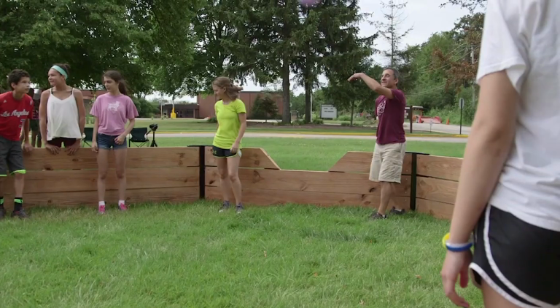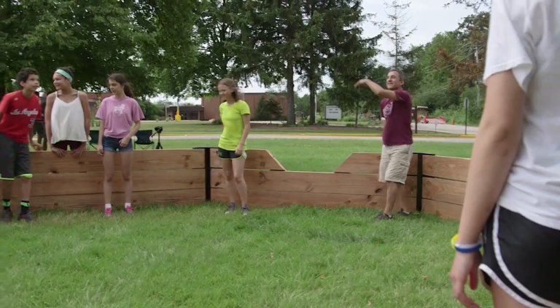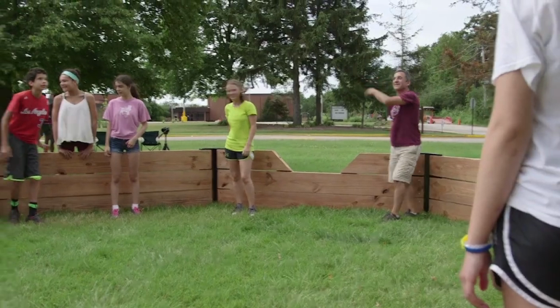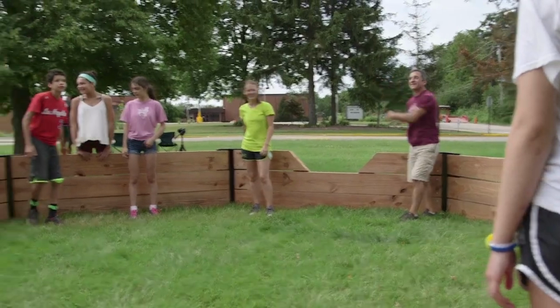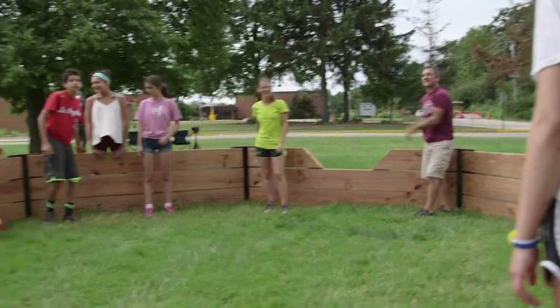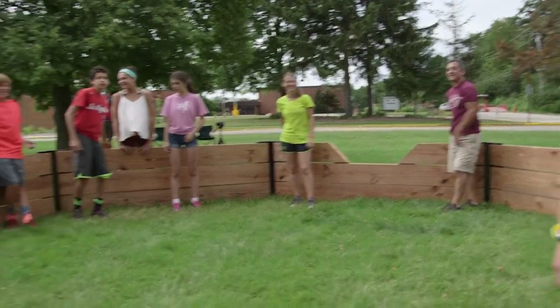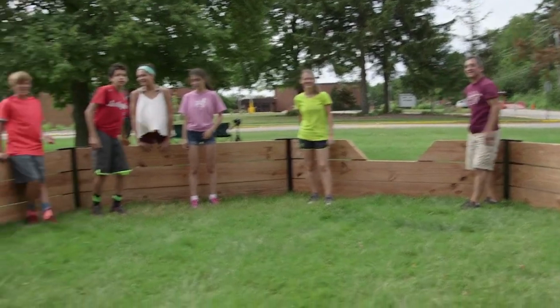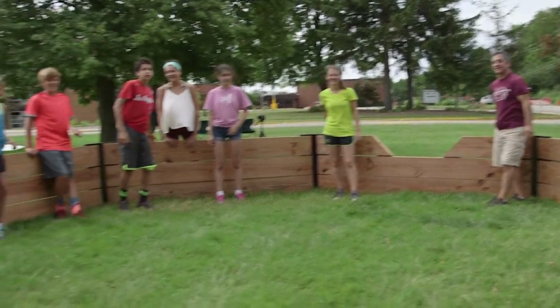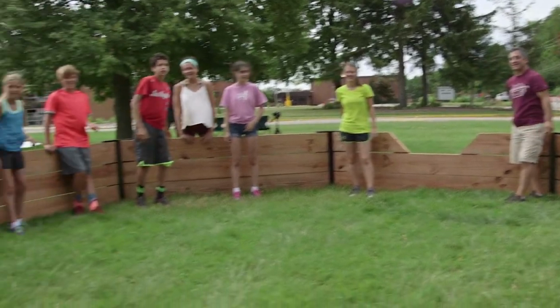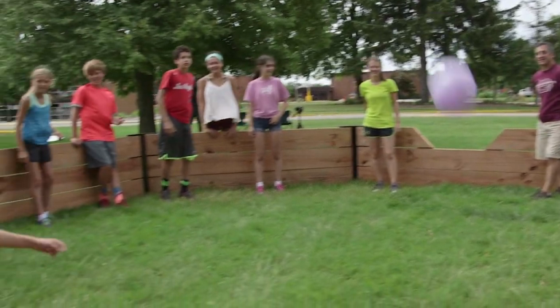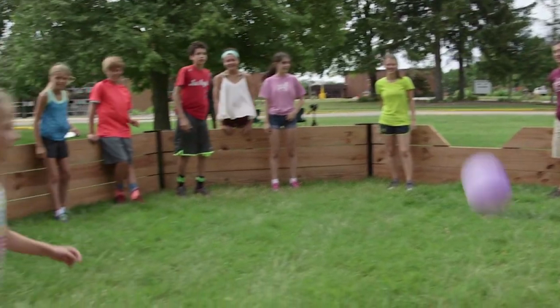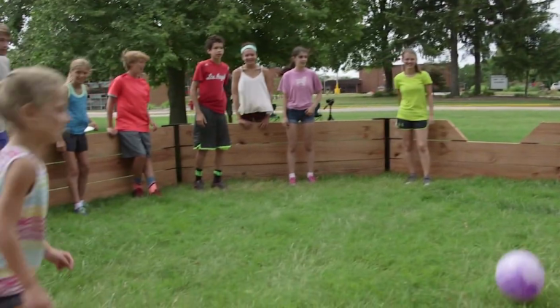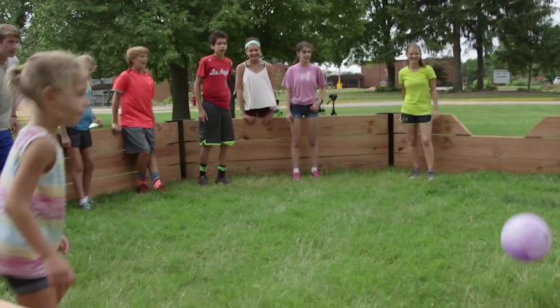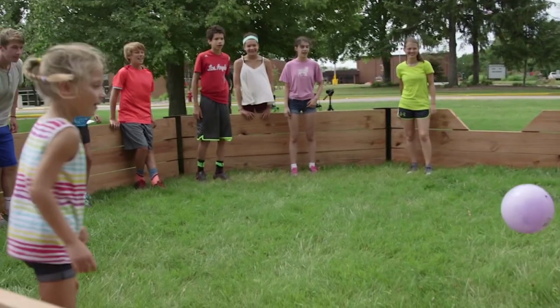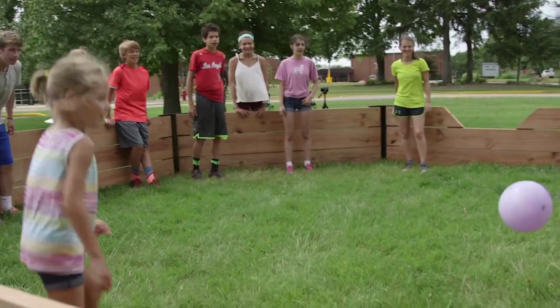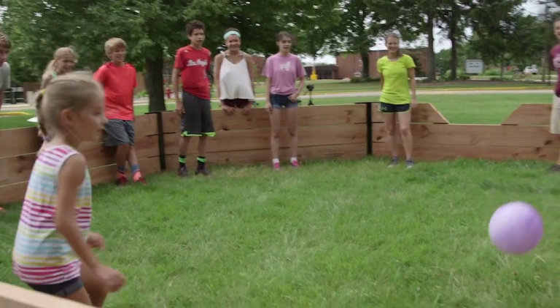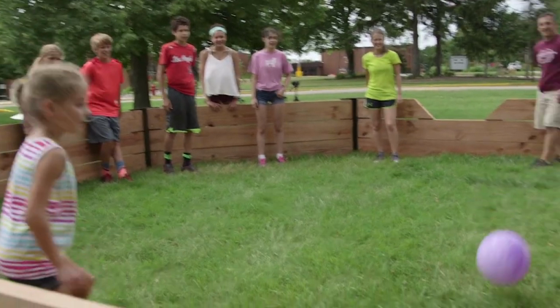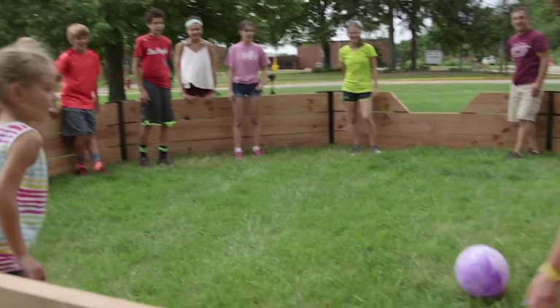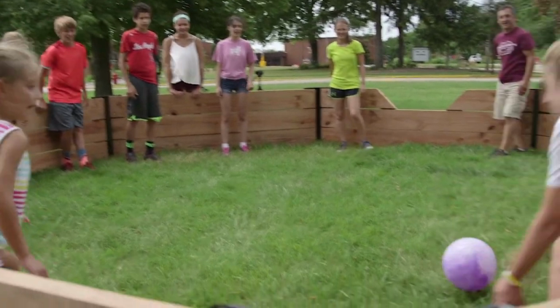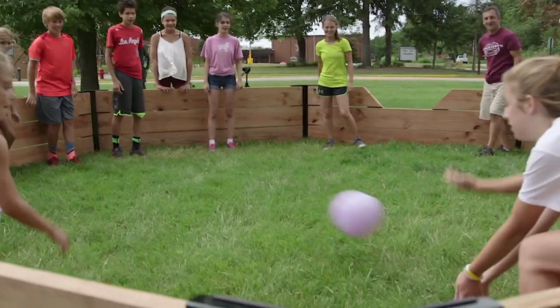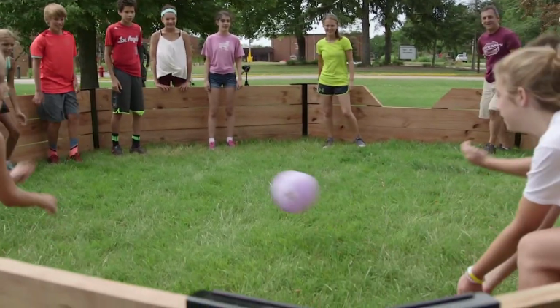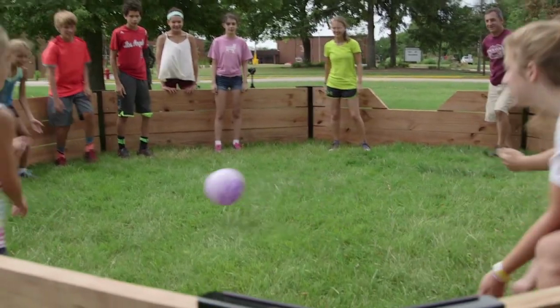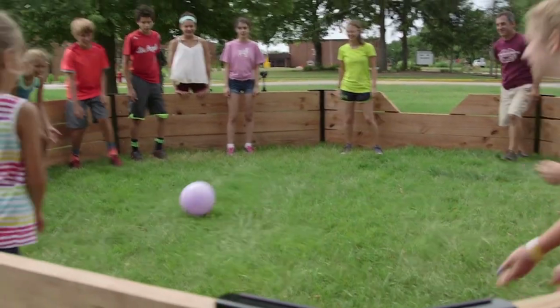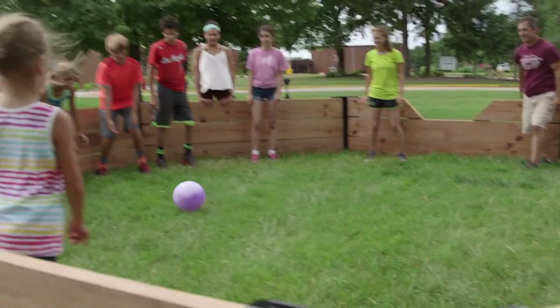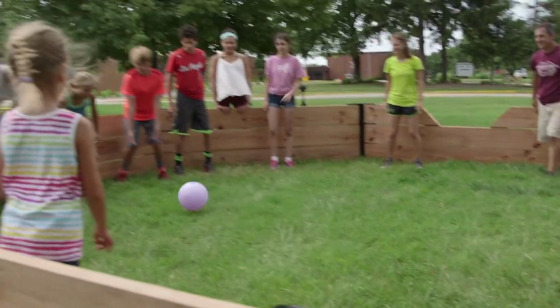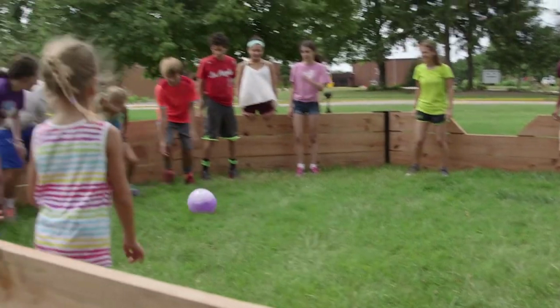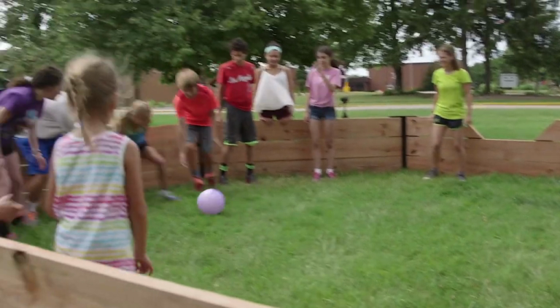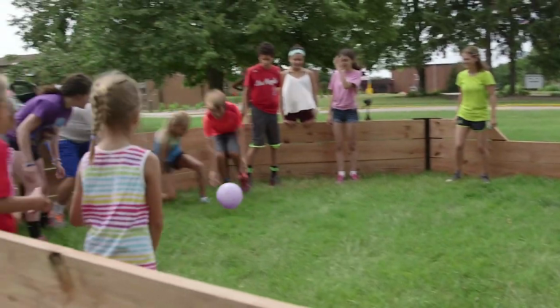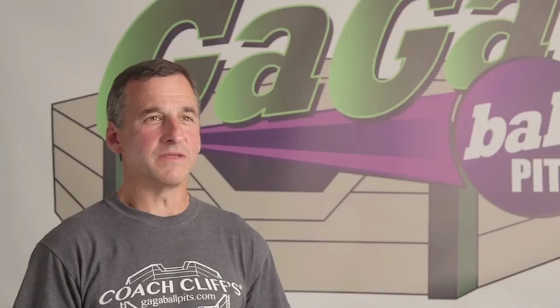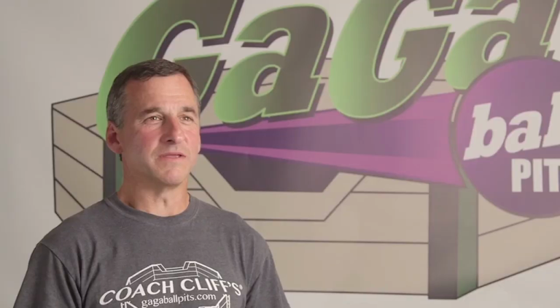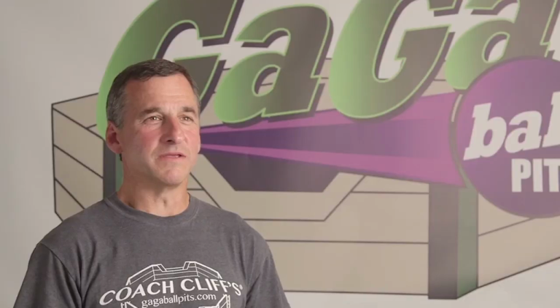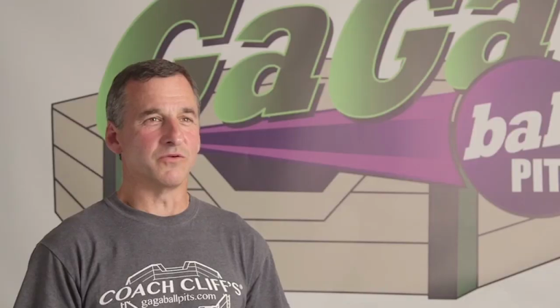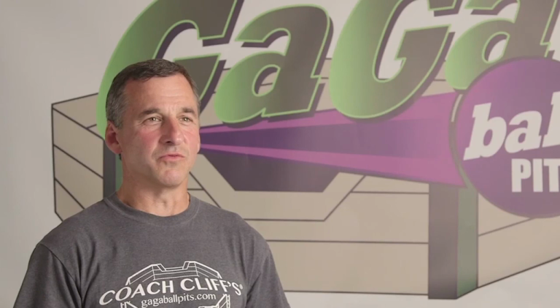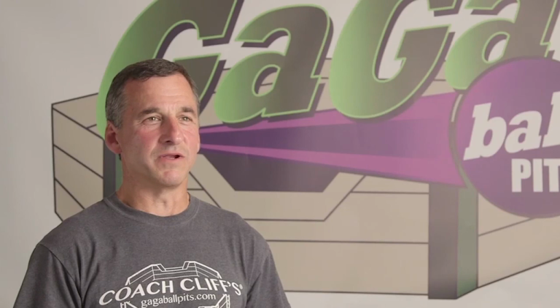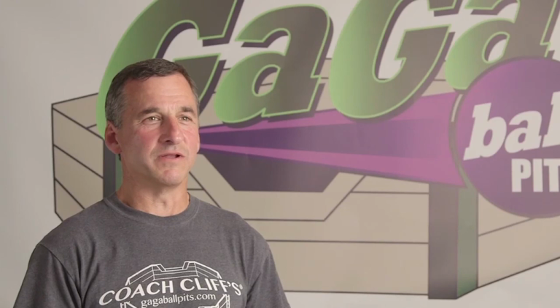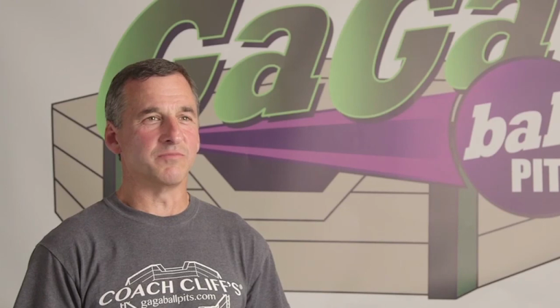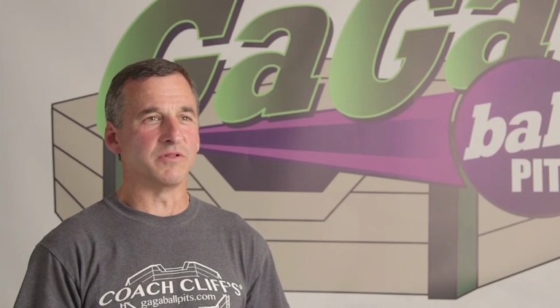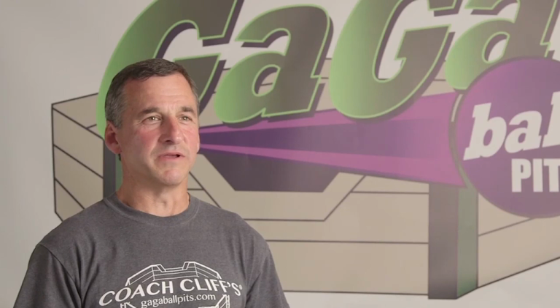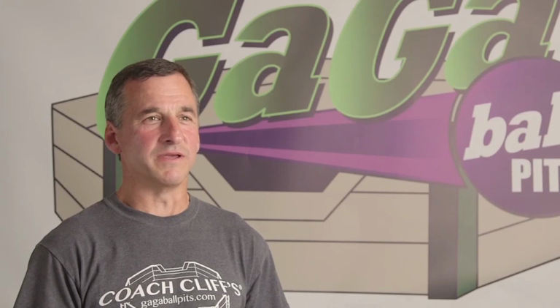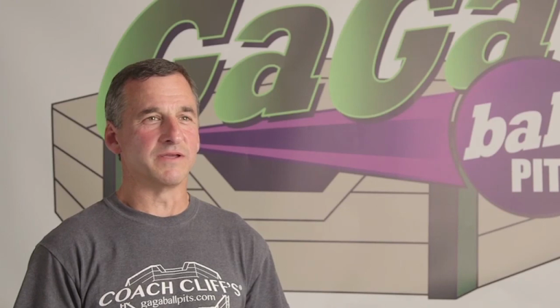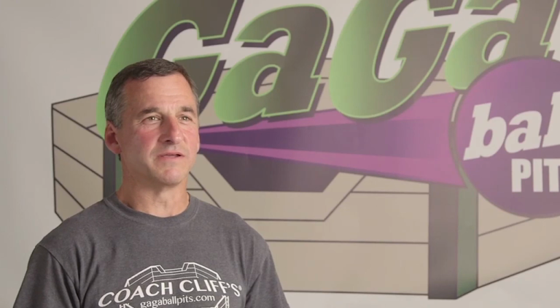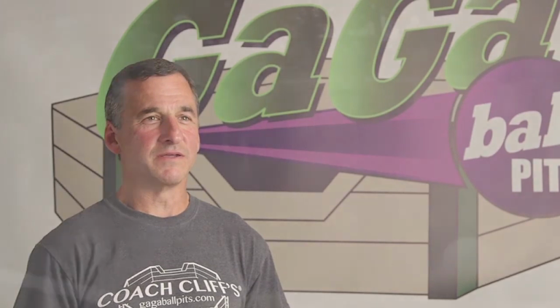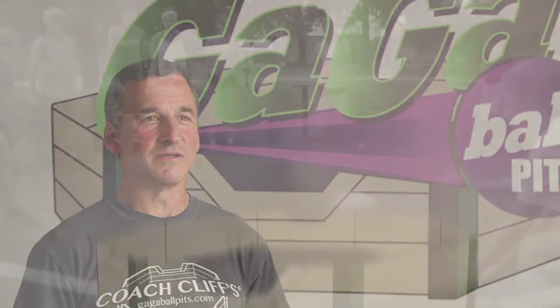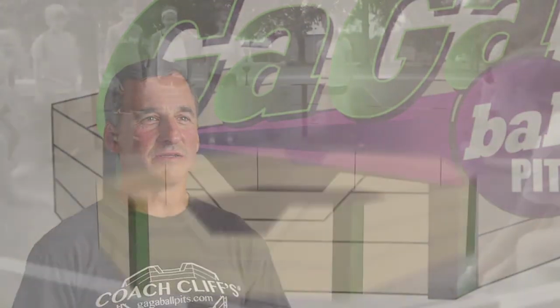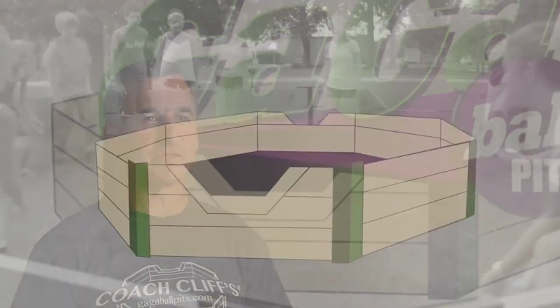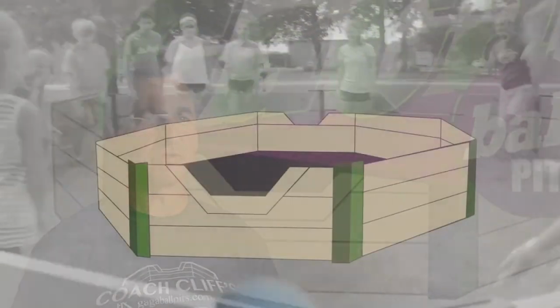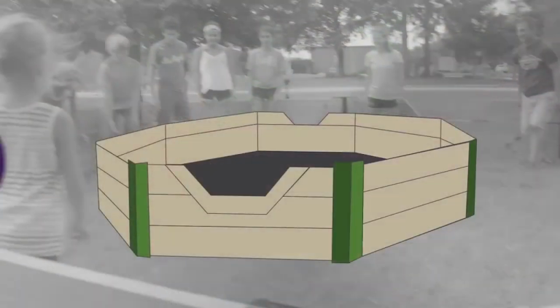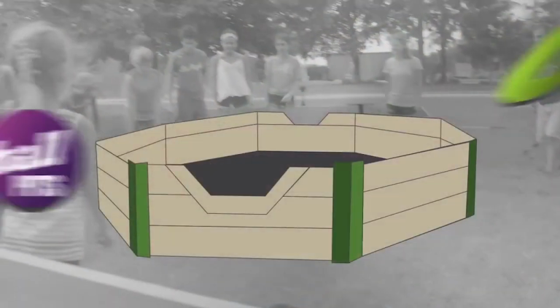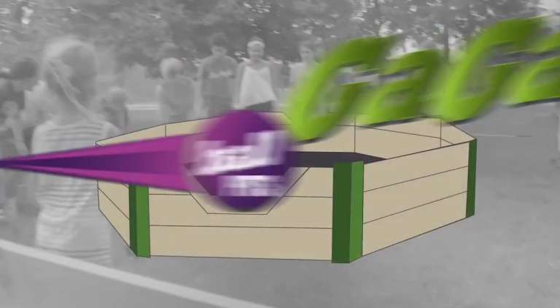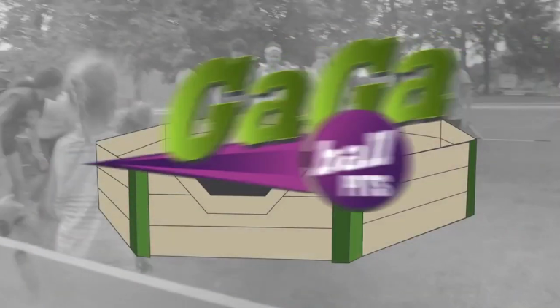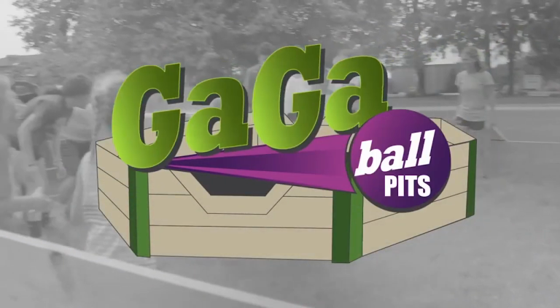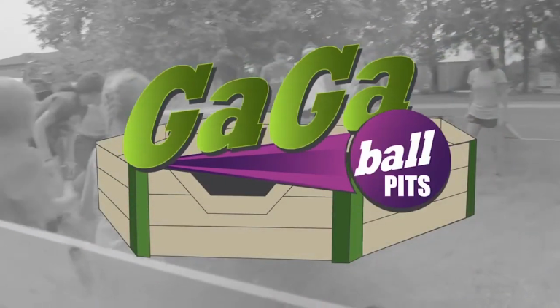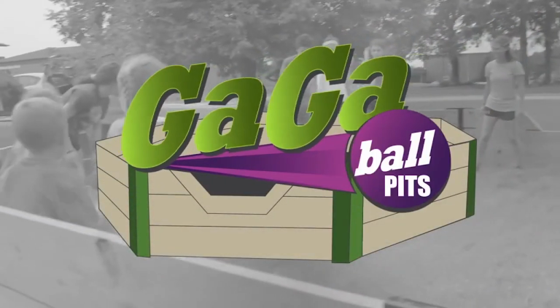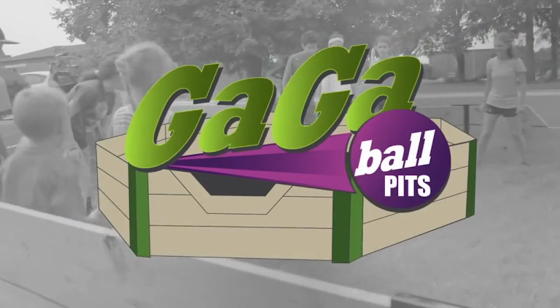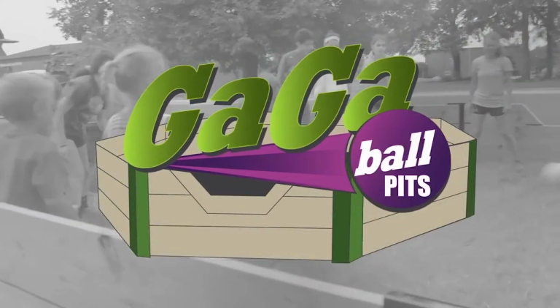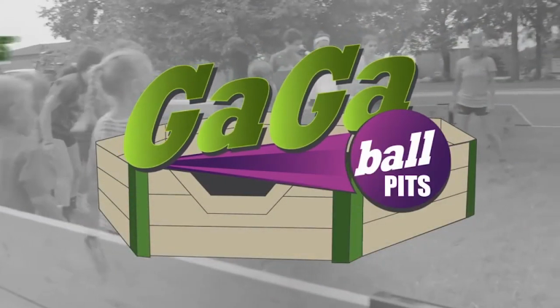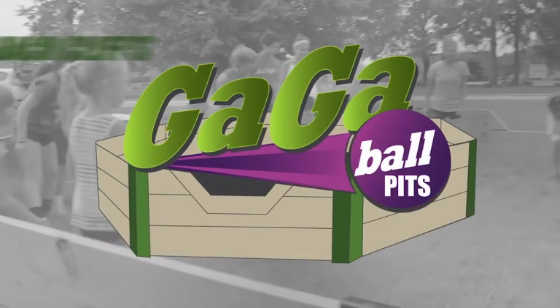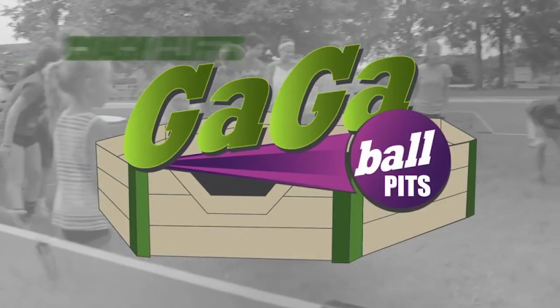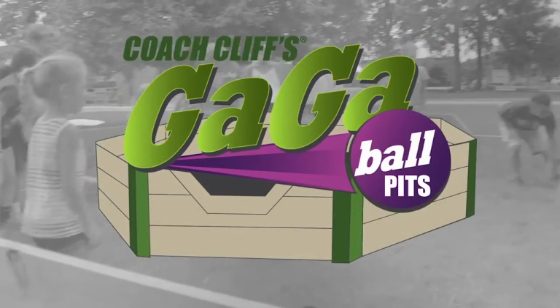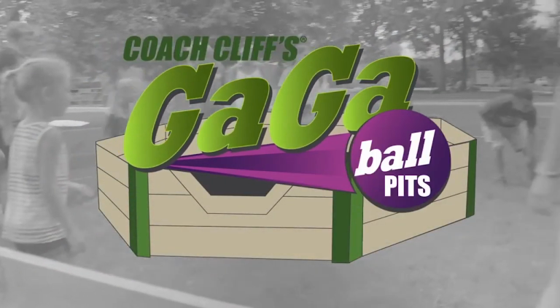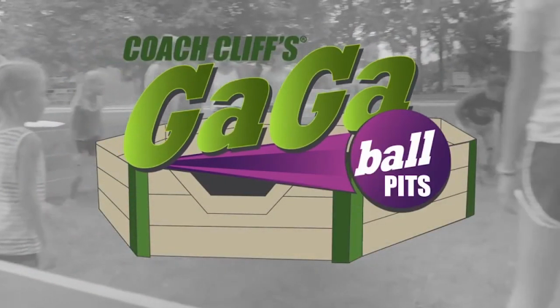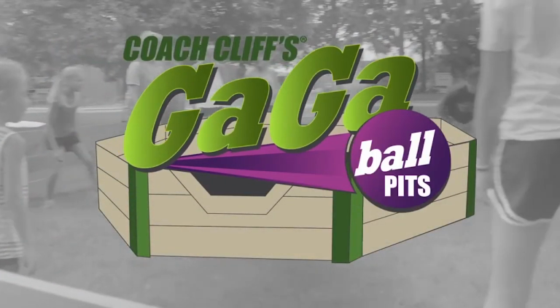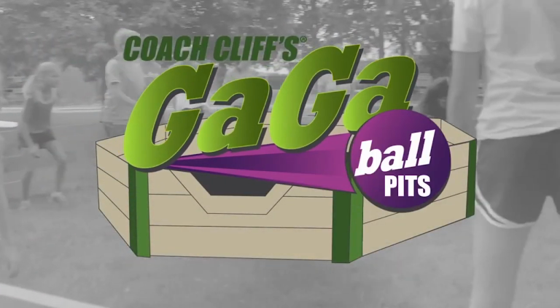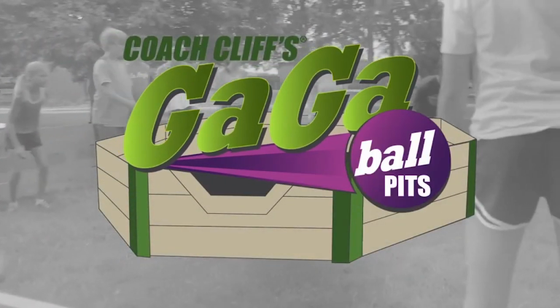Once your gaga ball pit is all tightened up, you're ready to play.